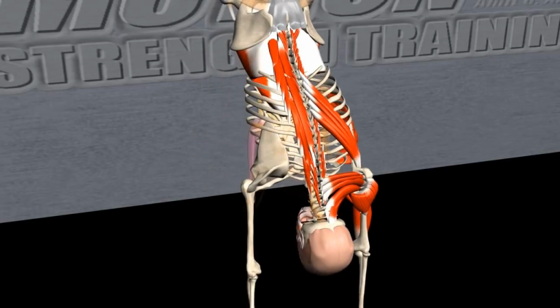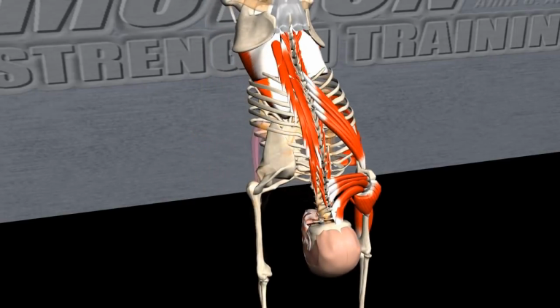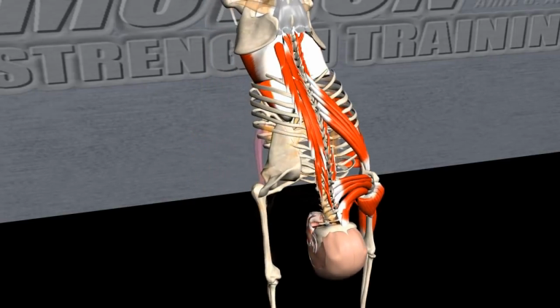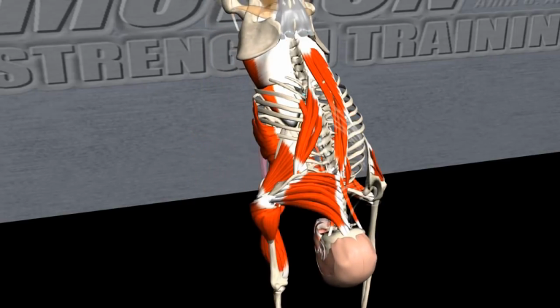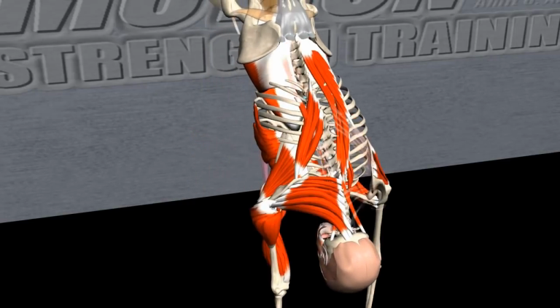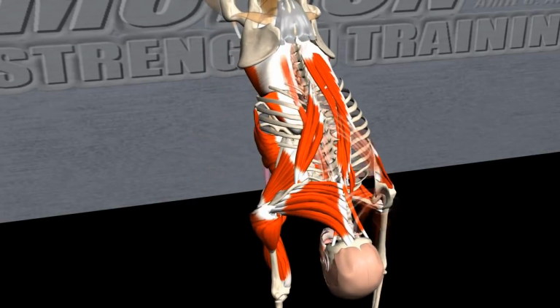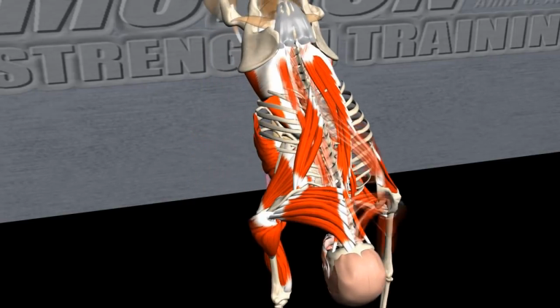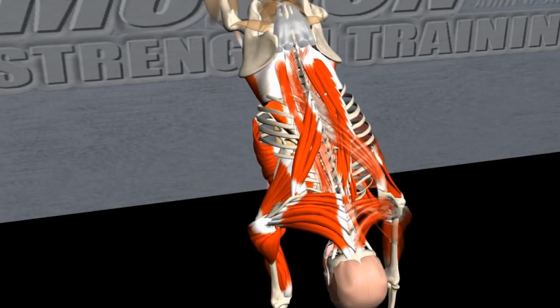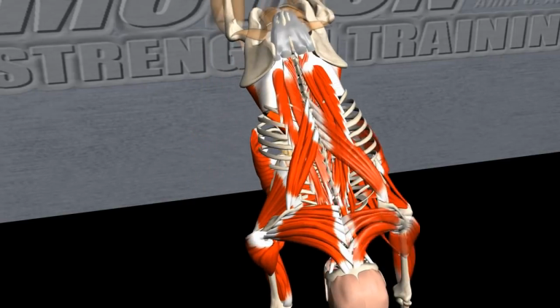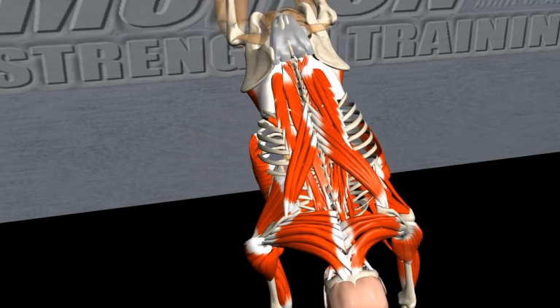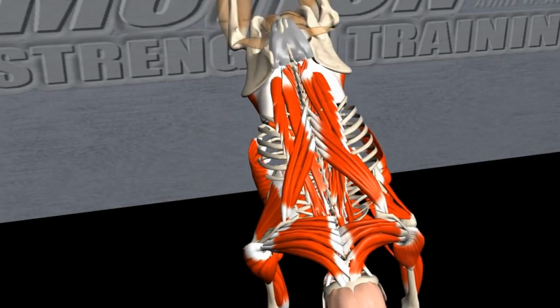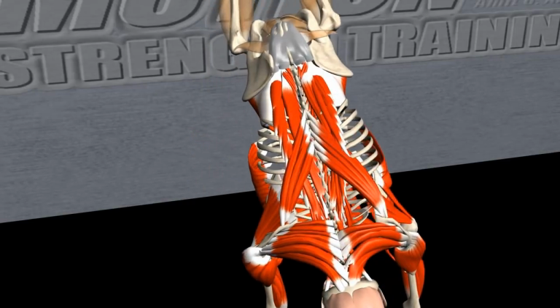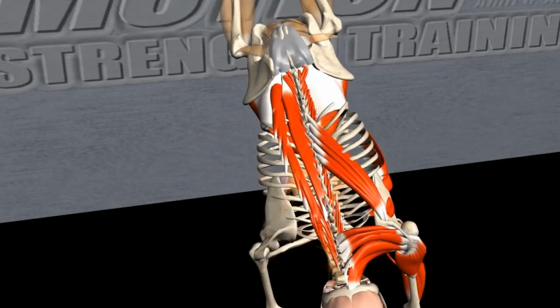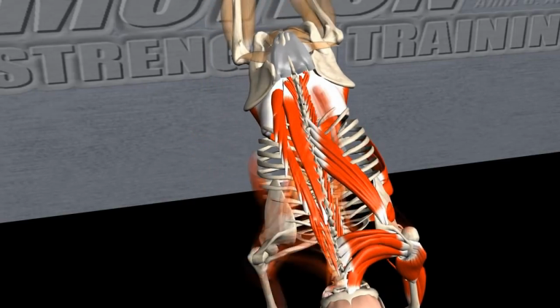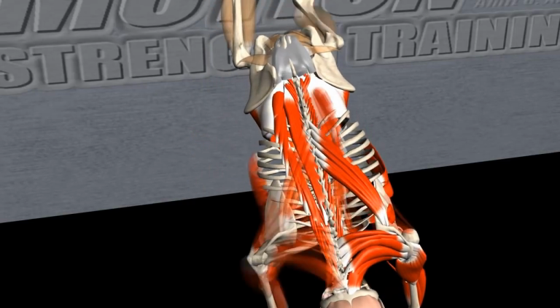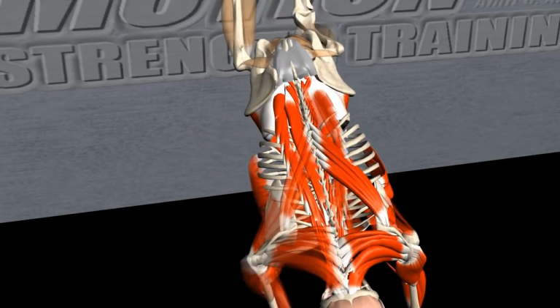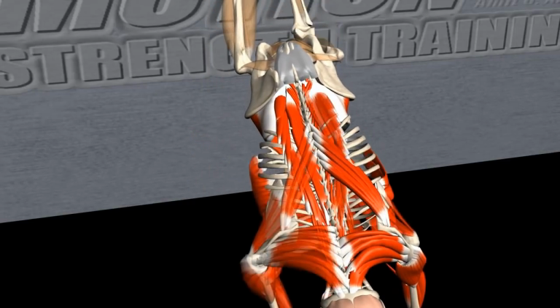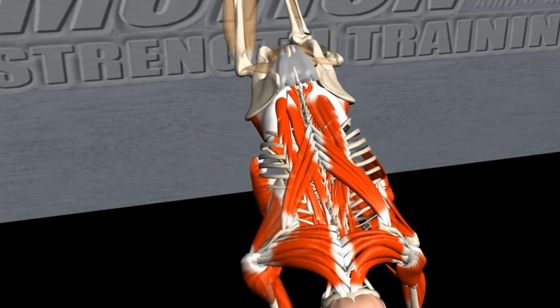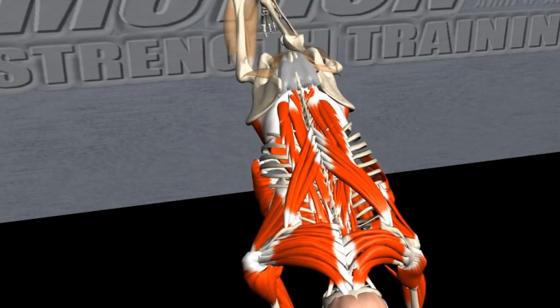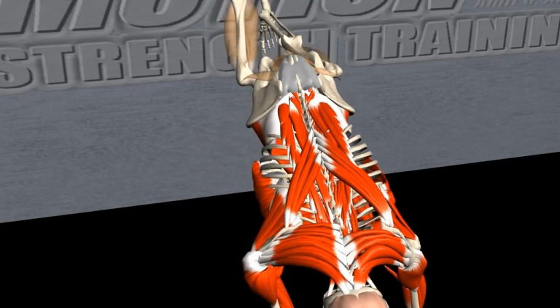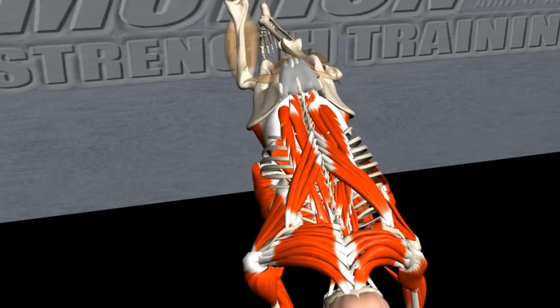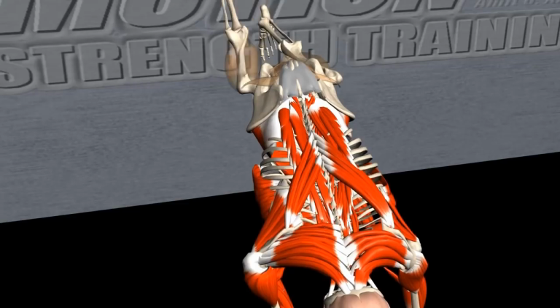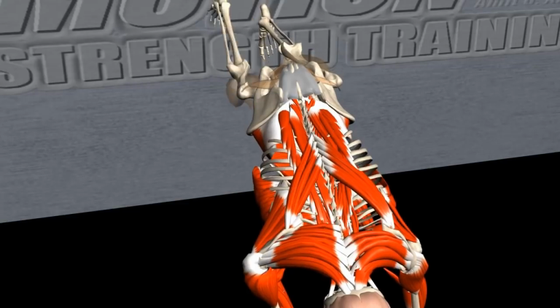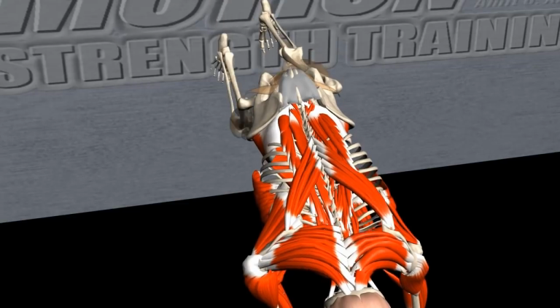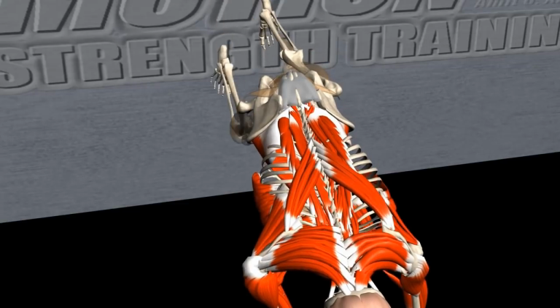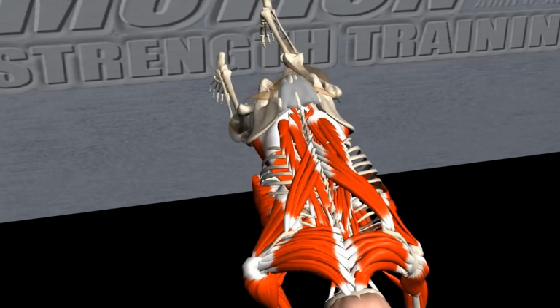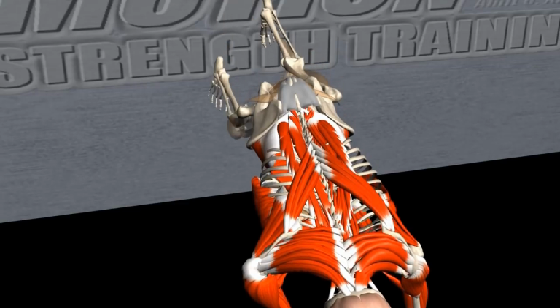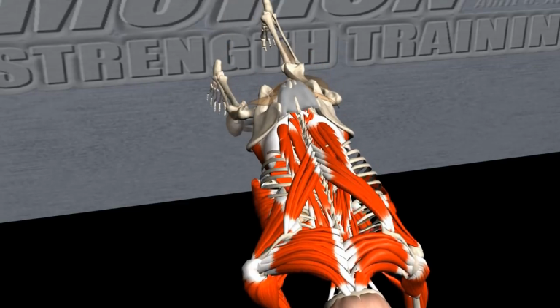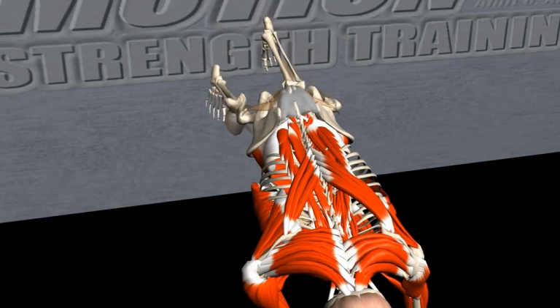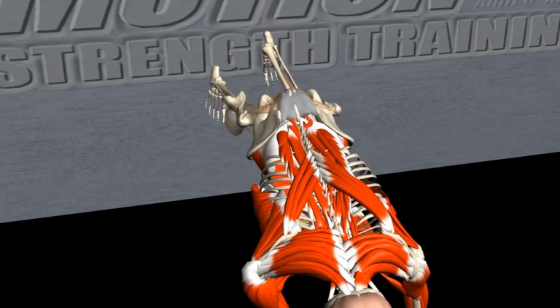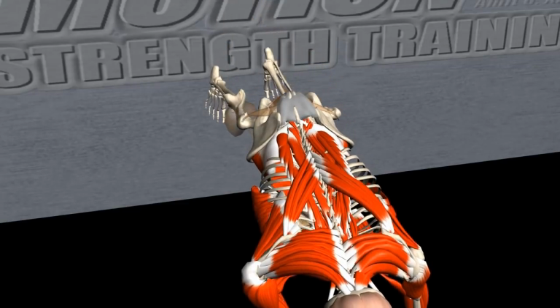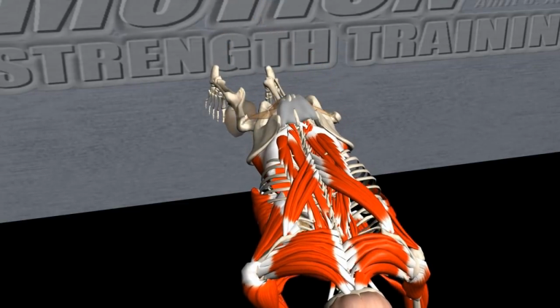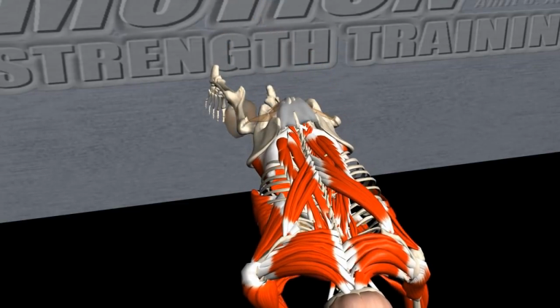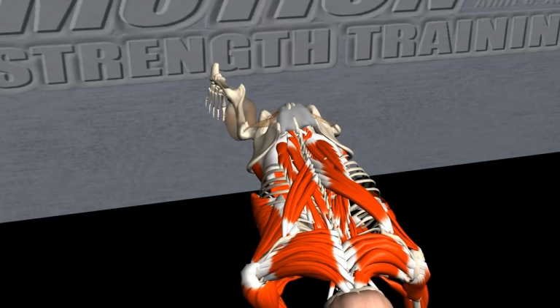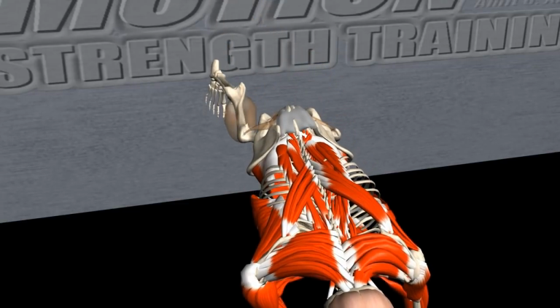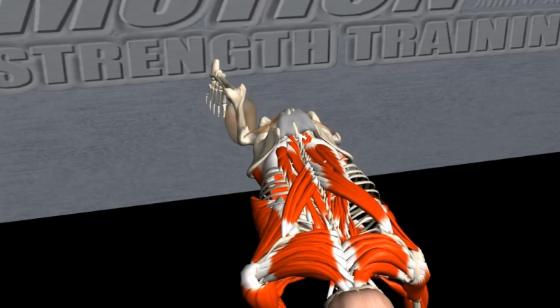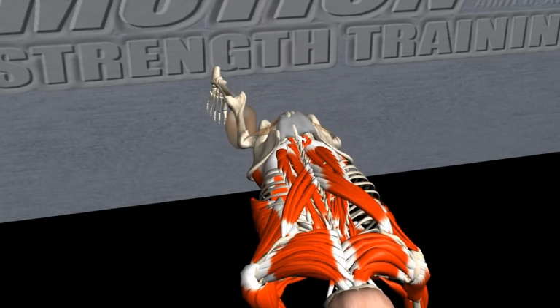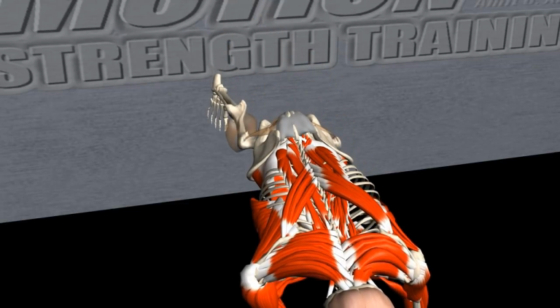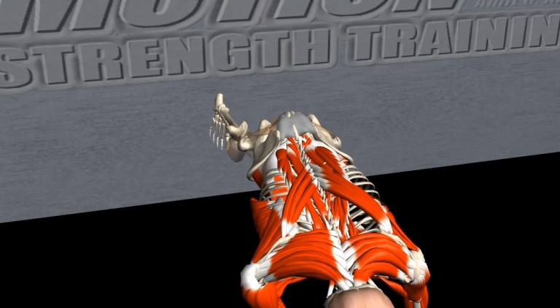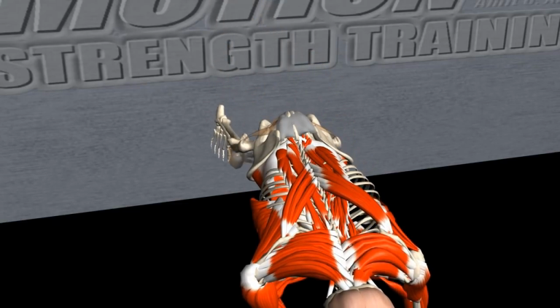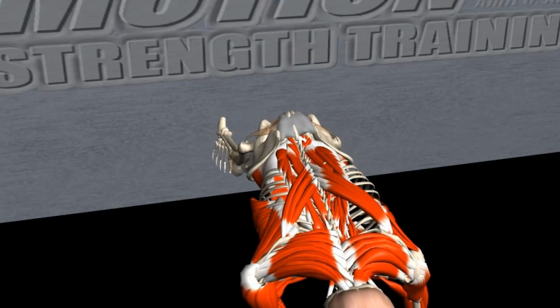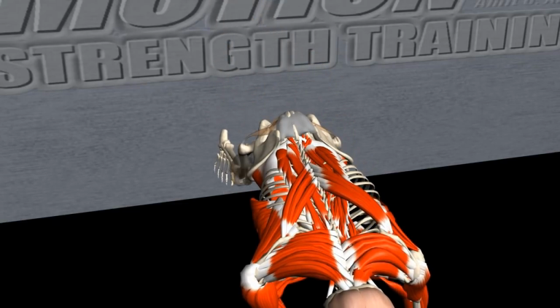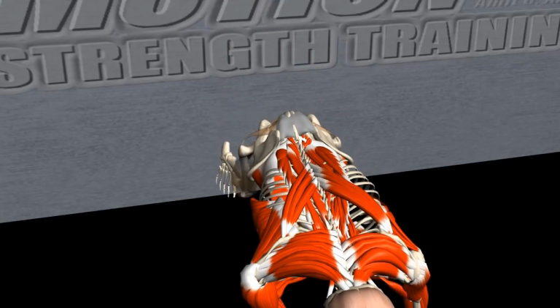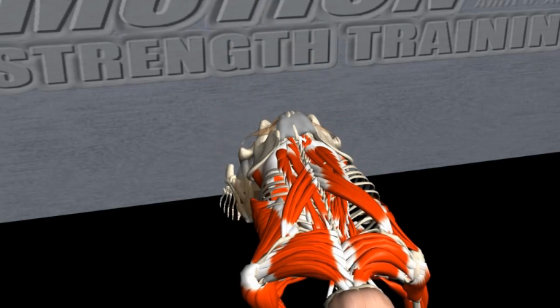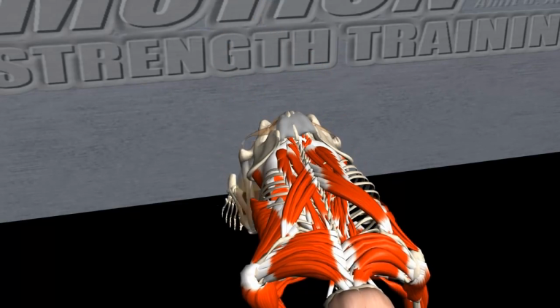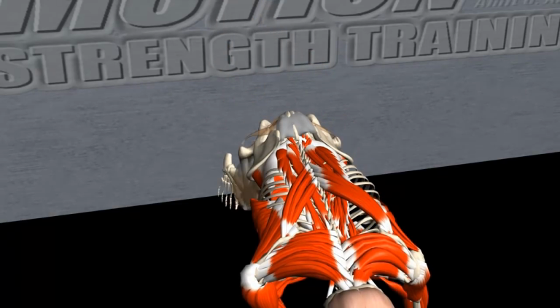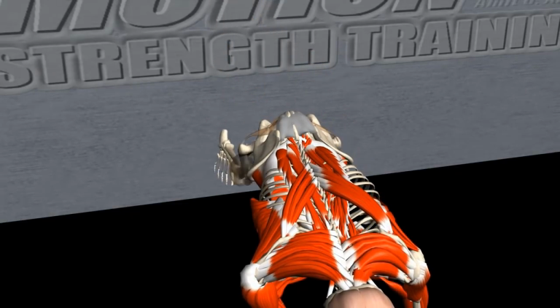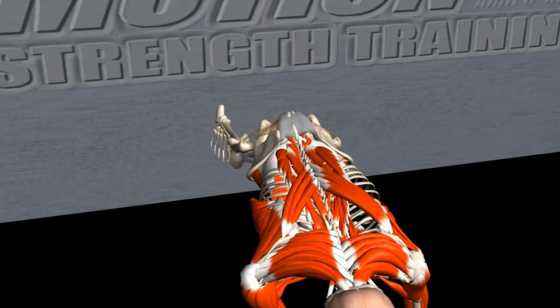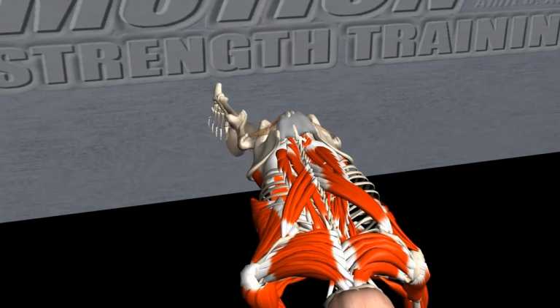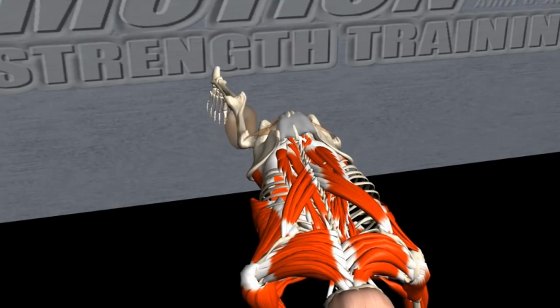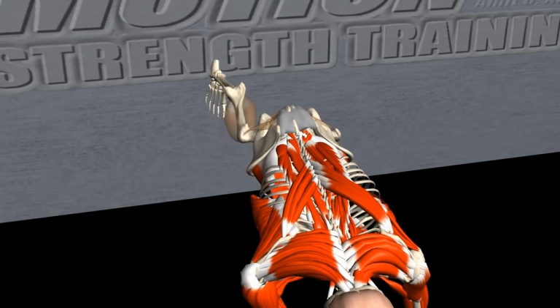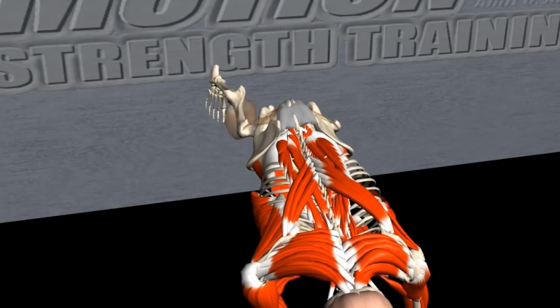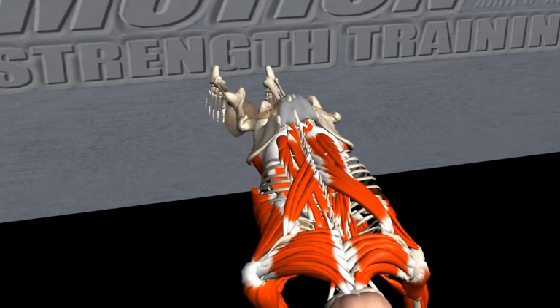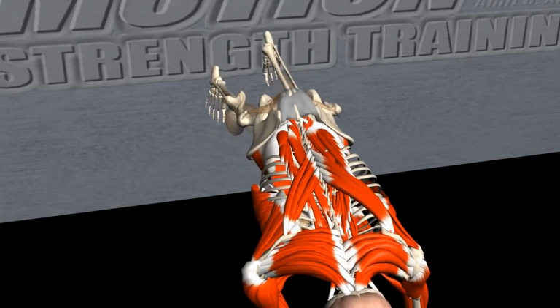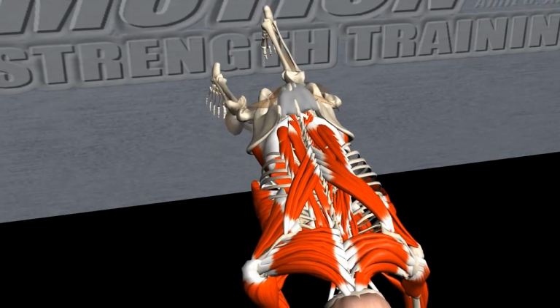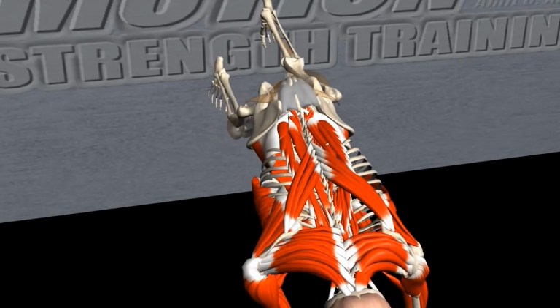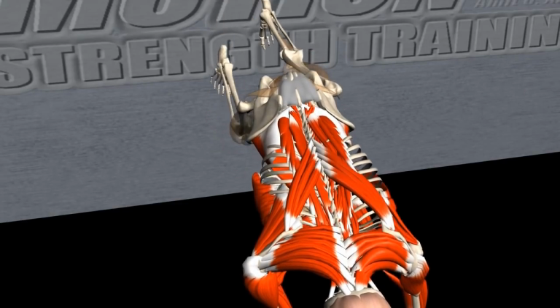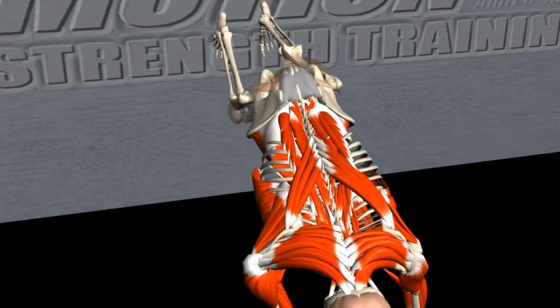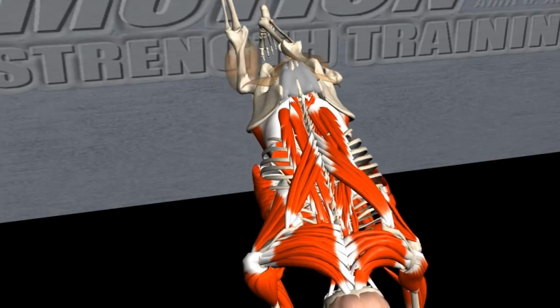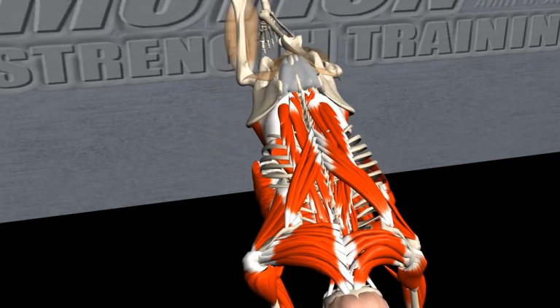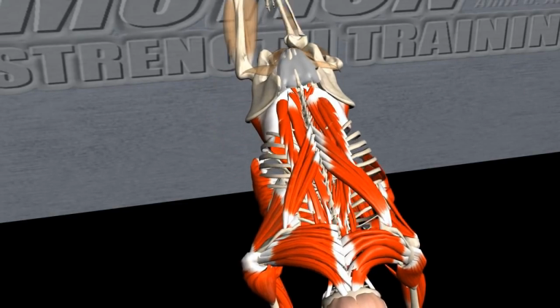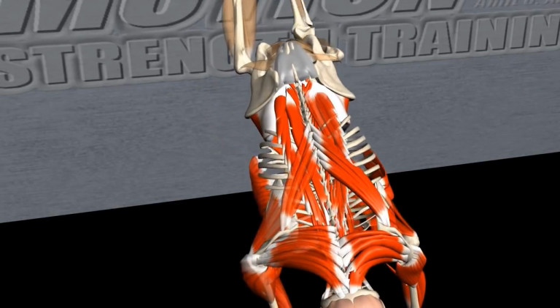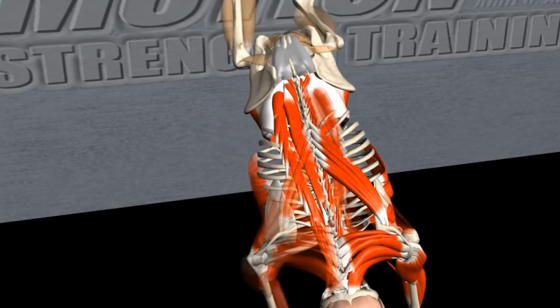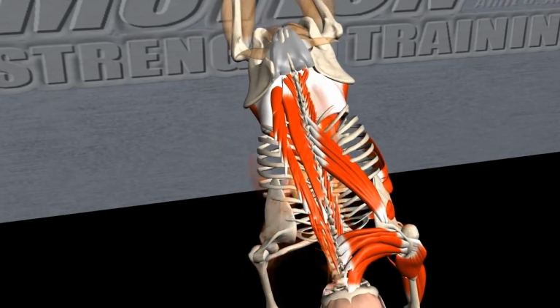The core muscles stabilize the spine. The triceps stabilize the elbow joint and maintain elbow extension.